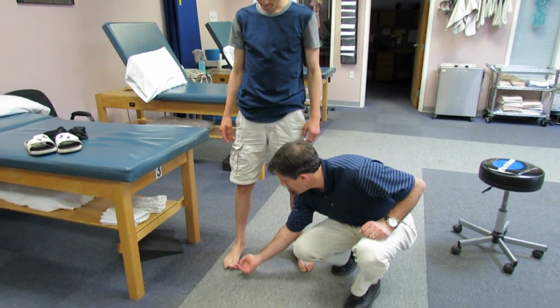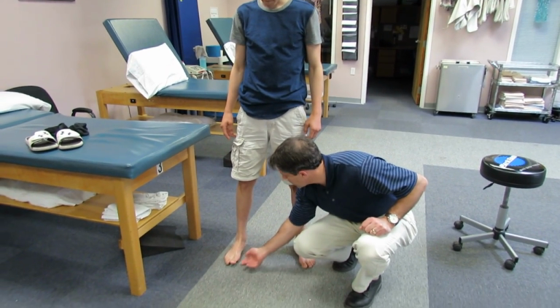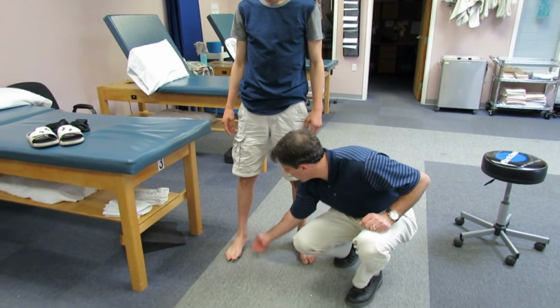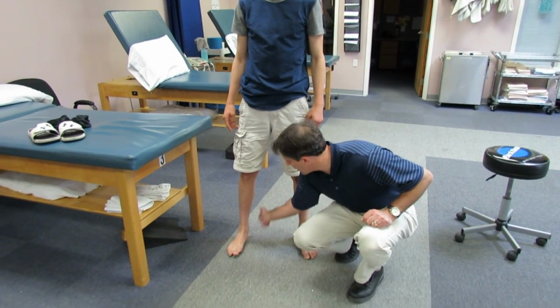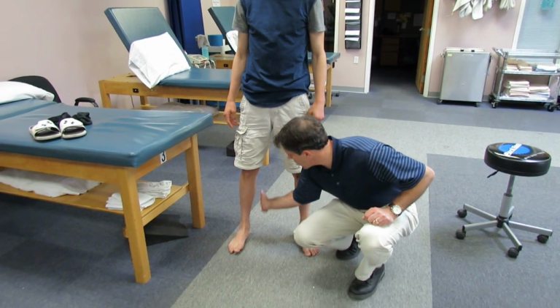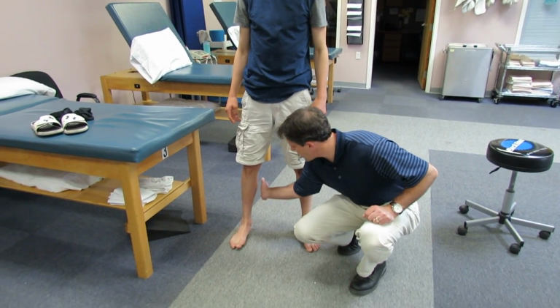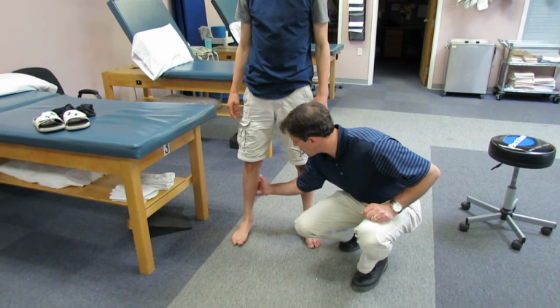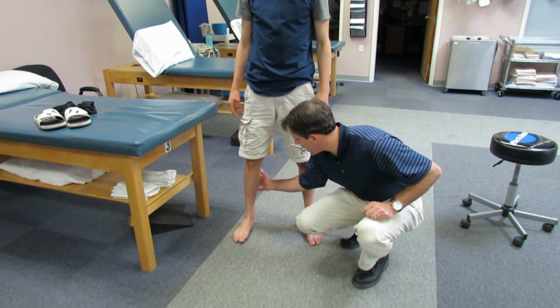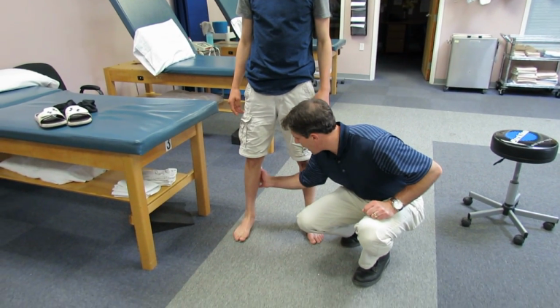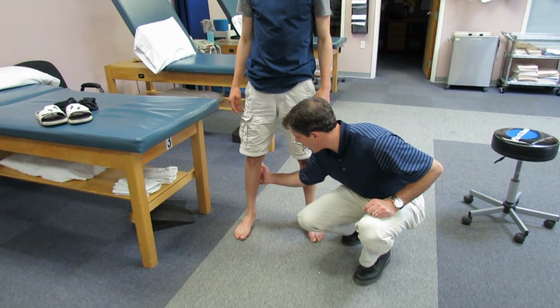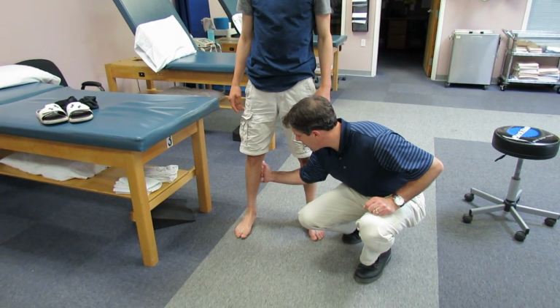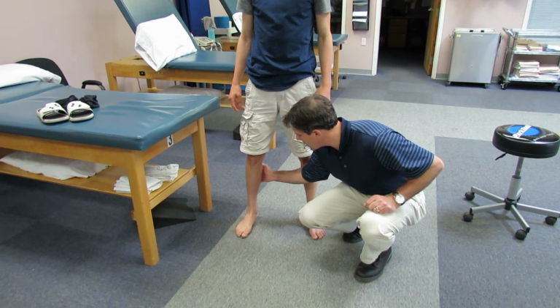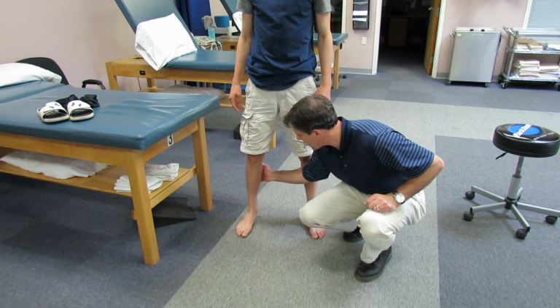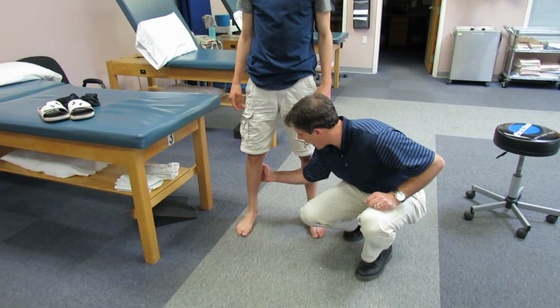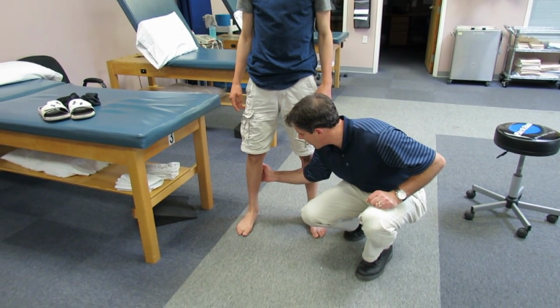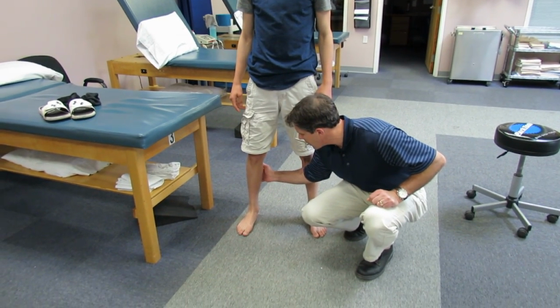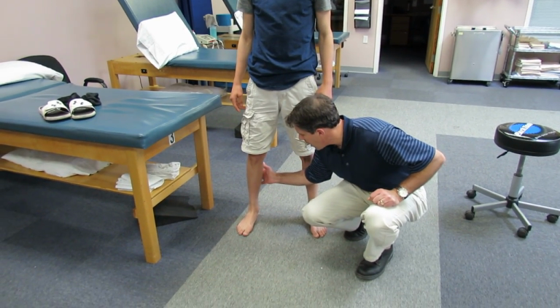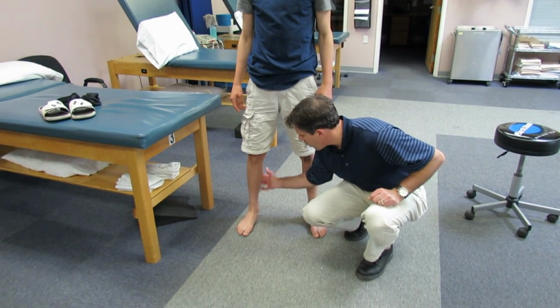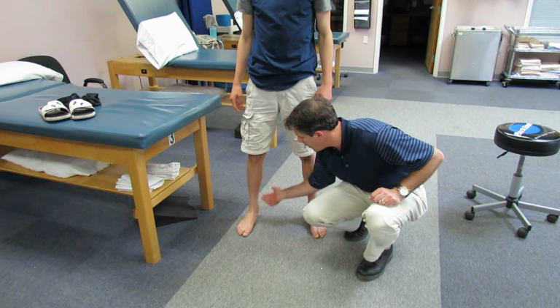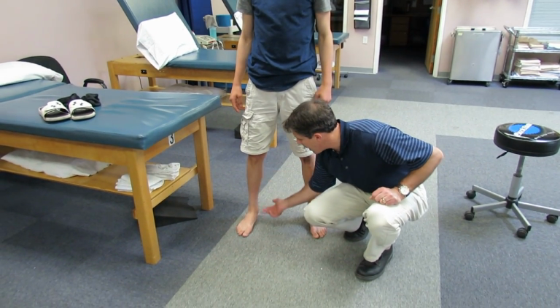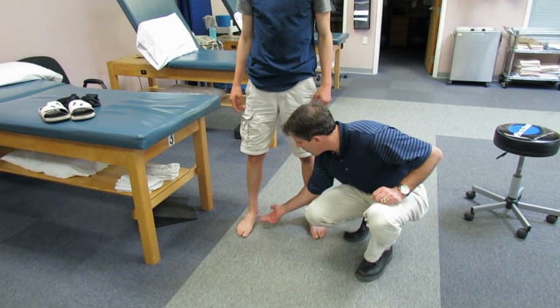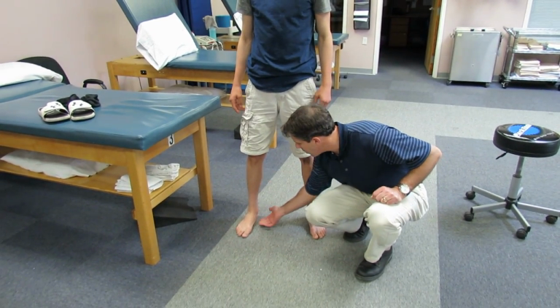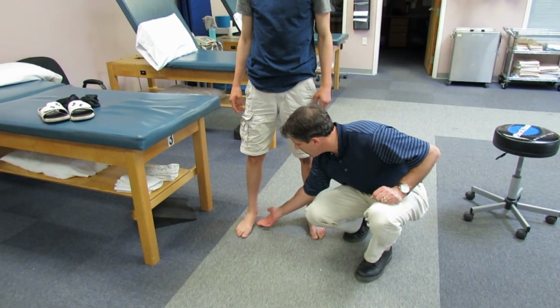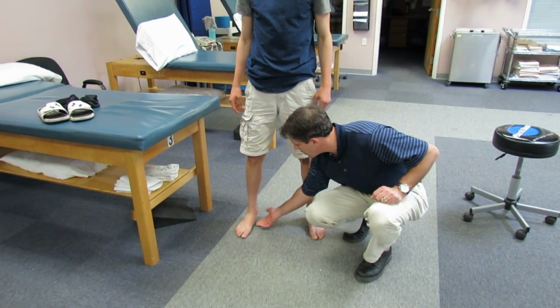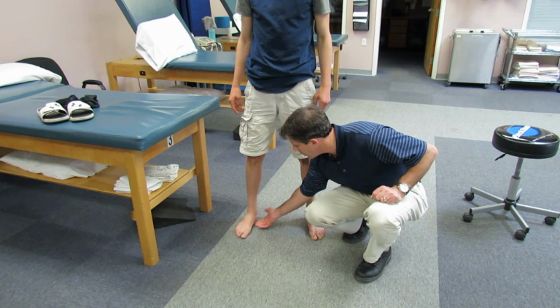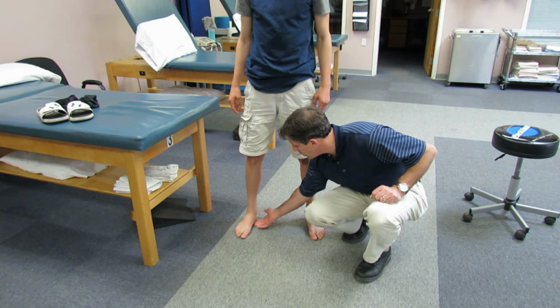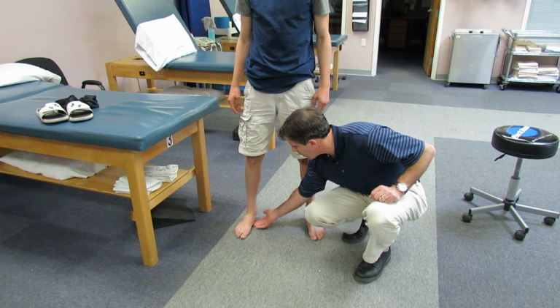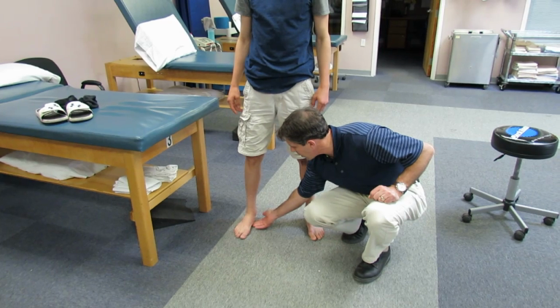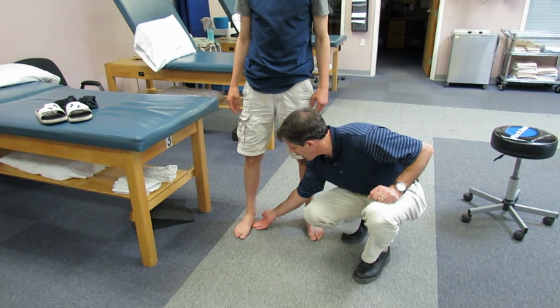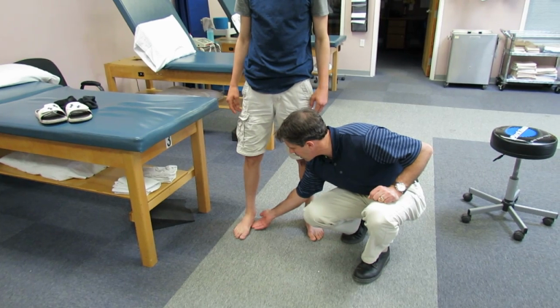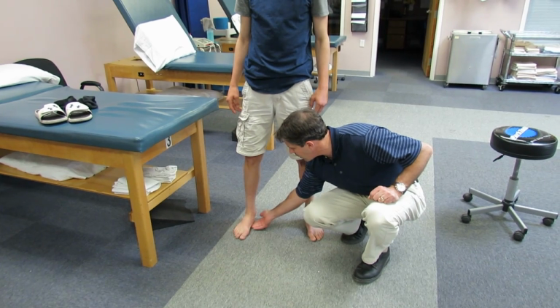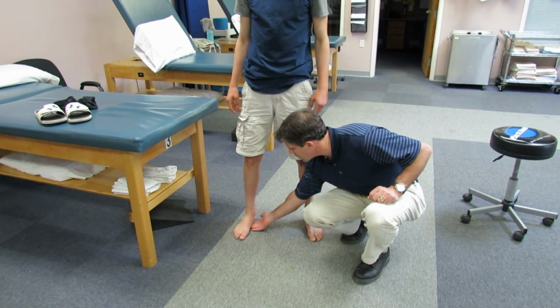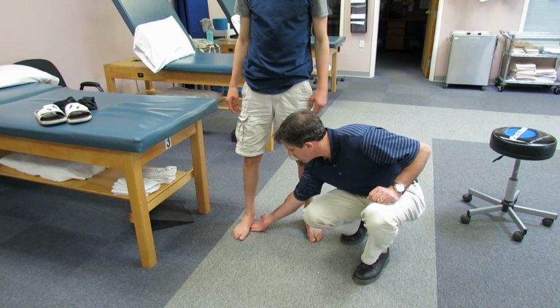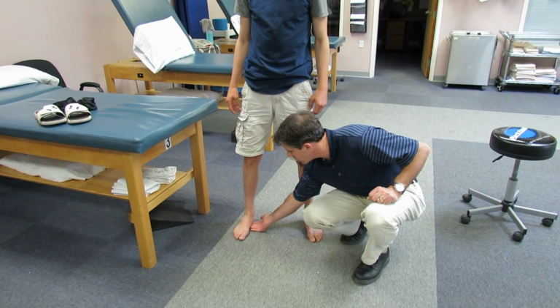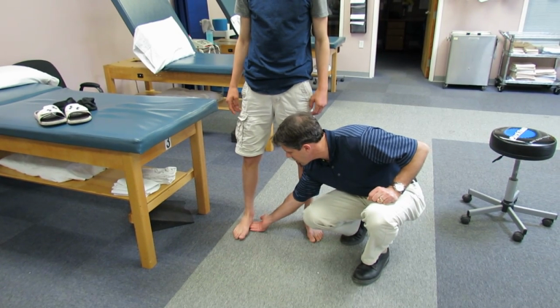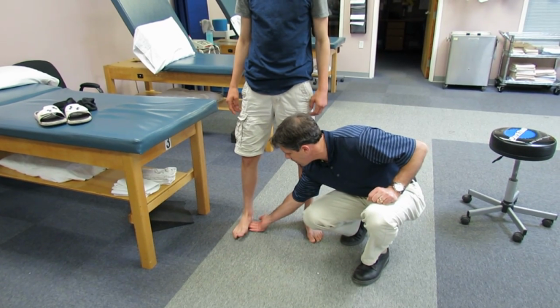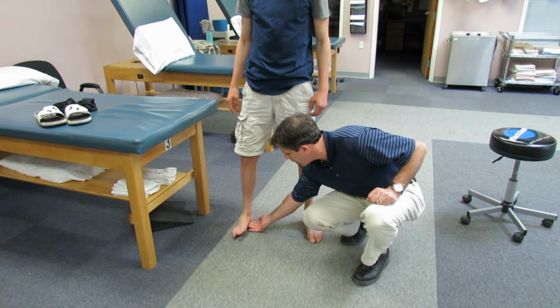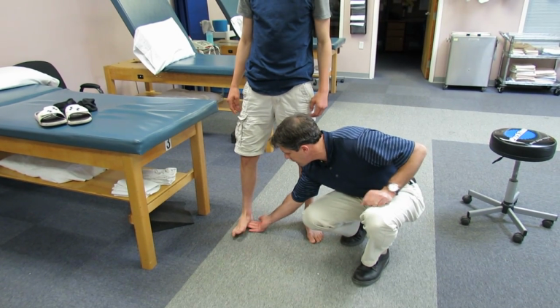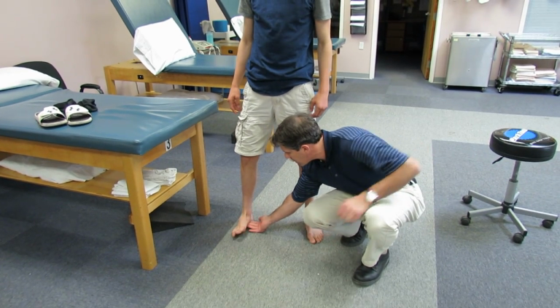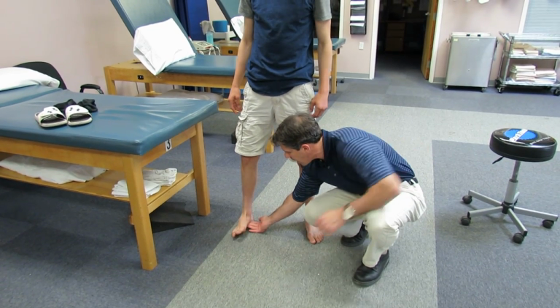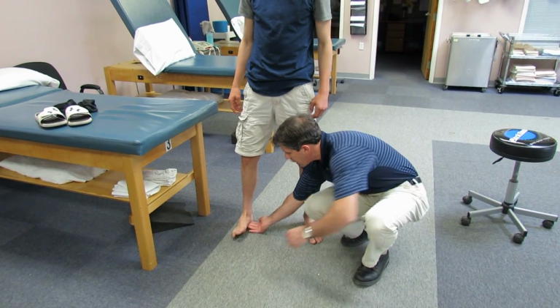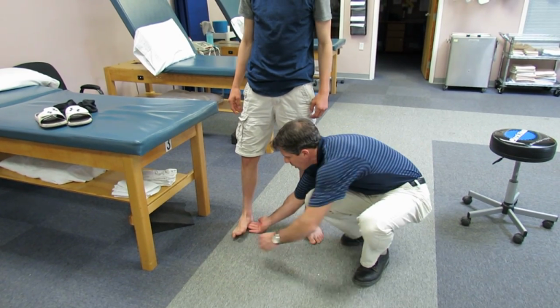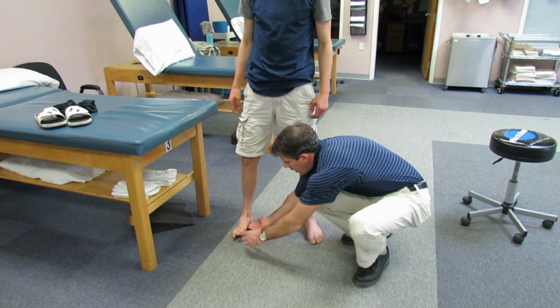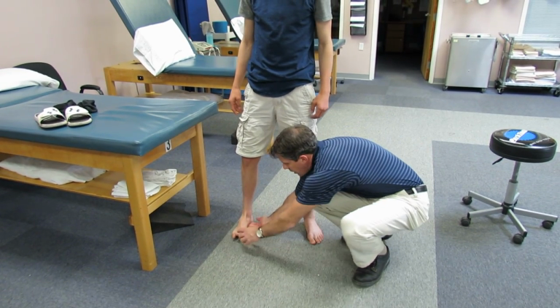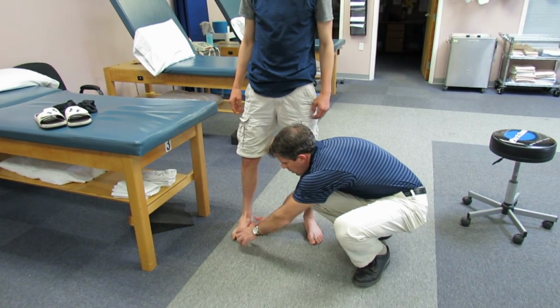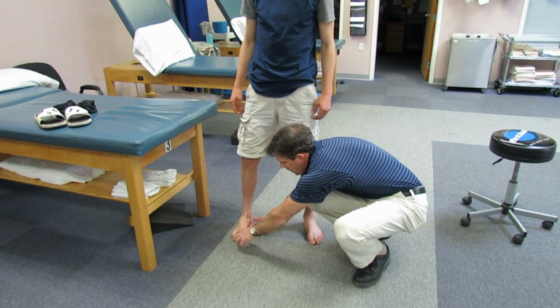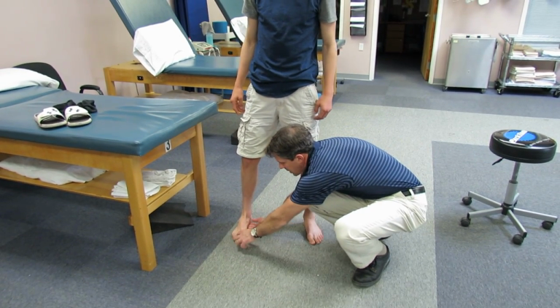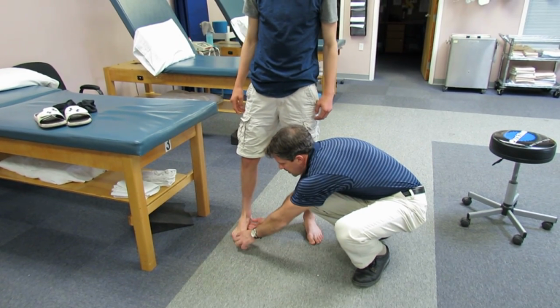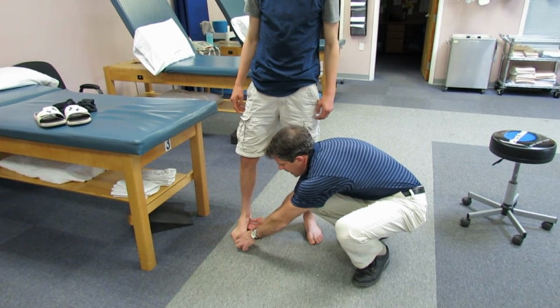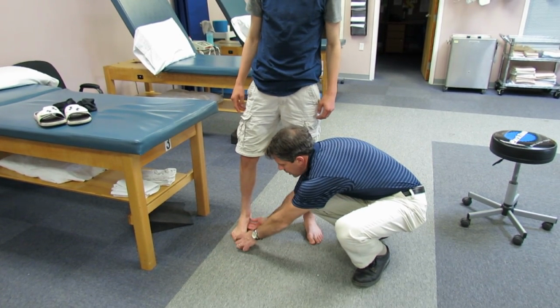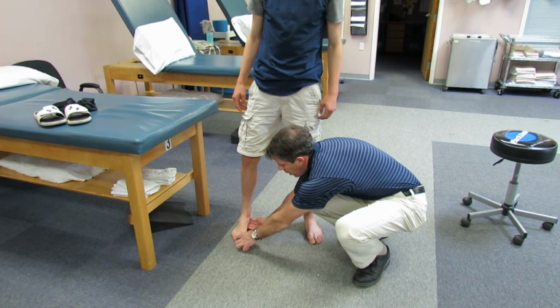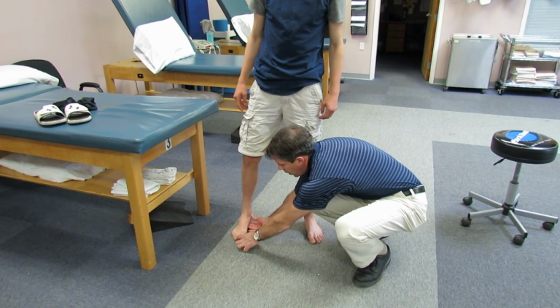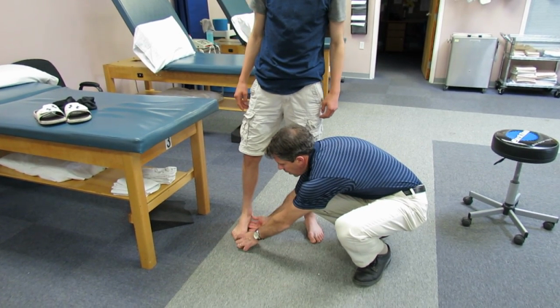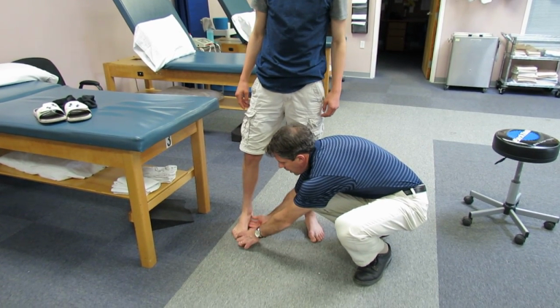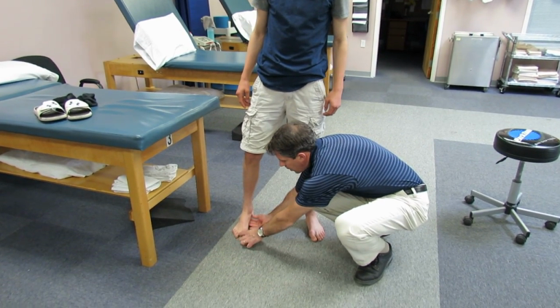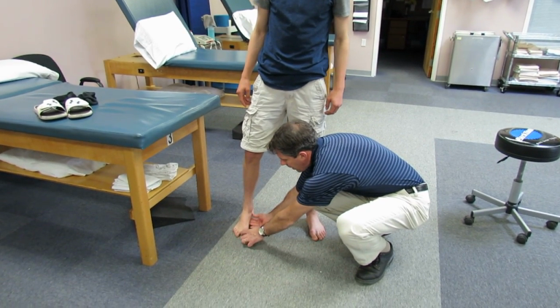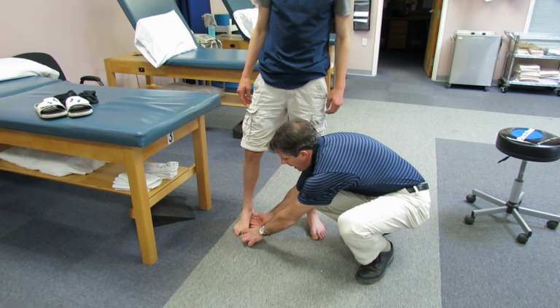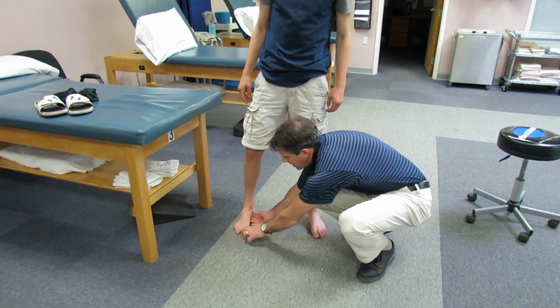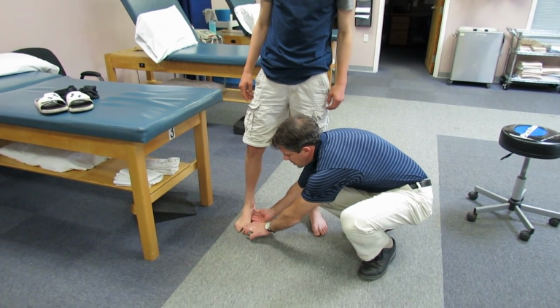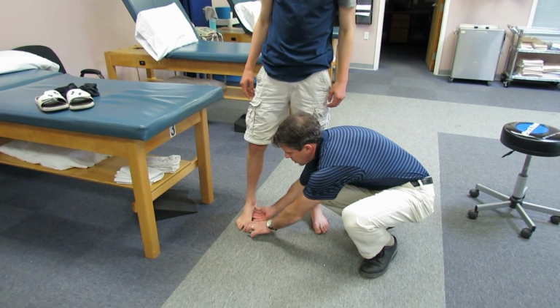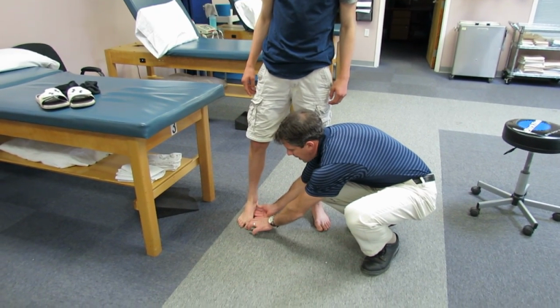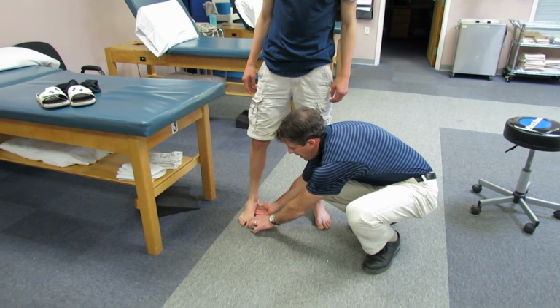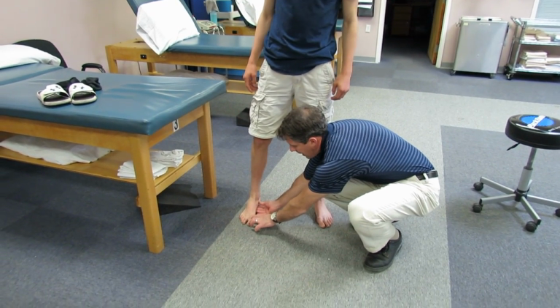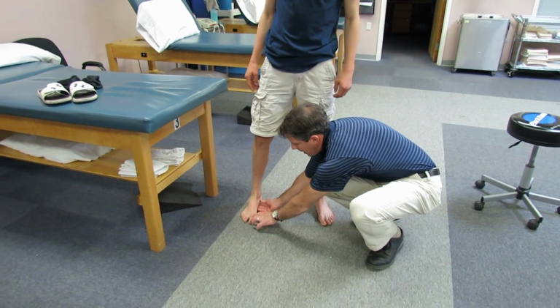So we're going to stretch the heck out of his calves. We may also put him into an orthotic to support his arch so his big toe rides straight ahead.